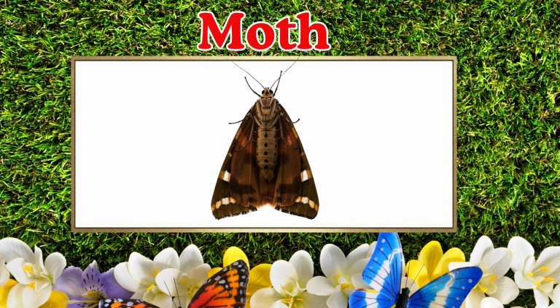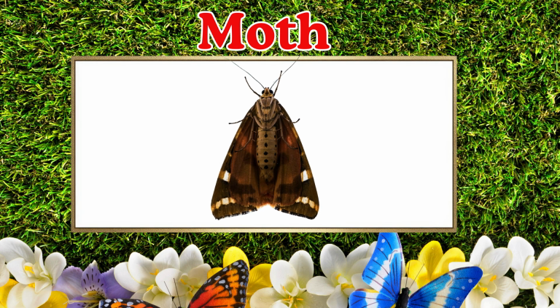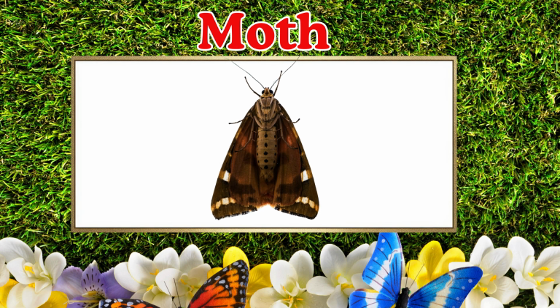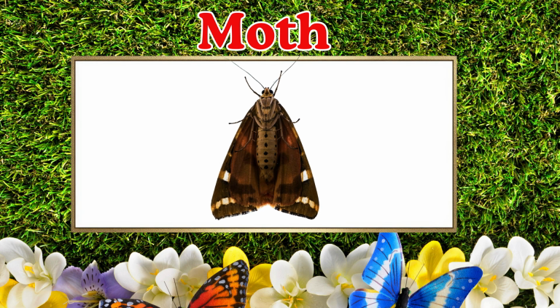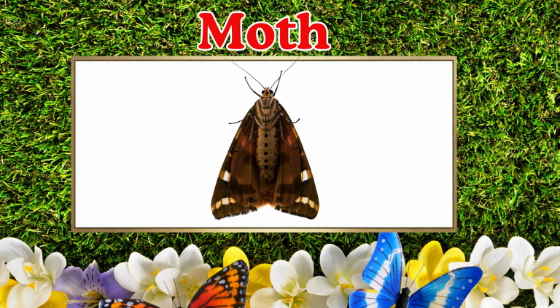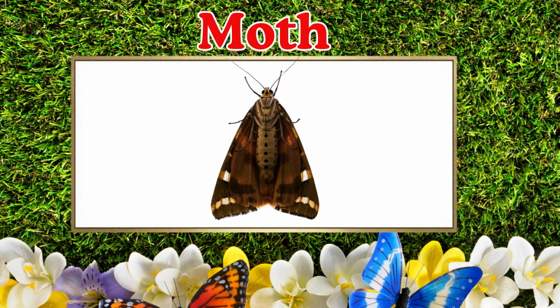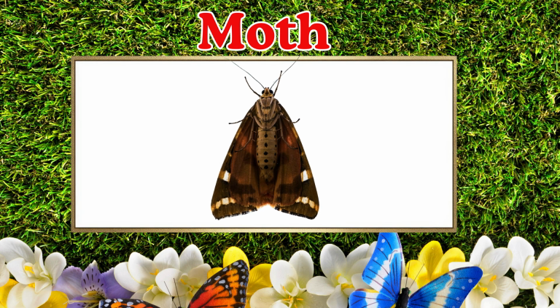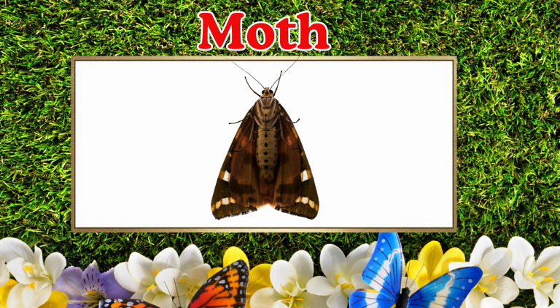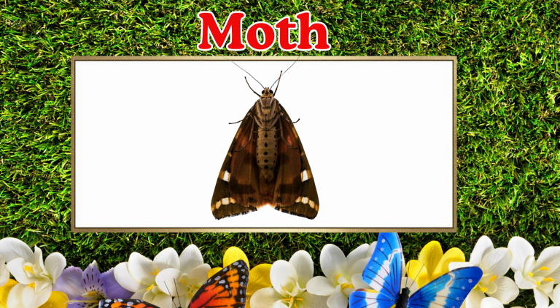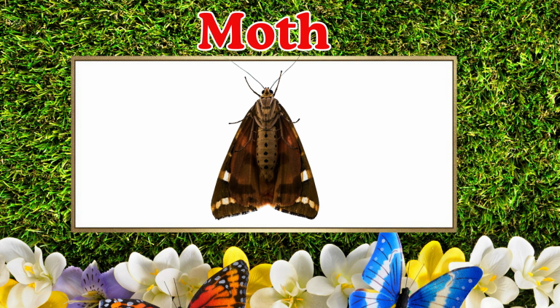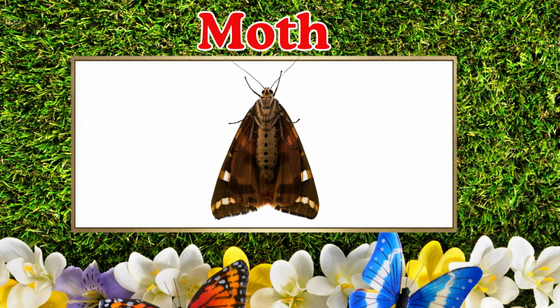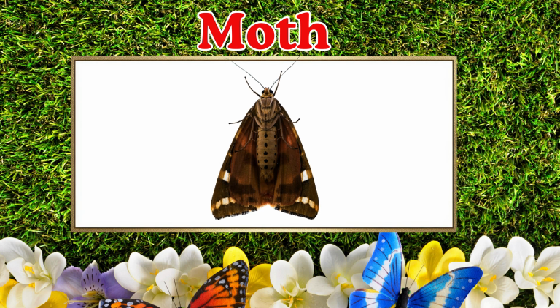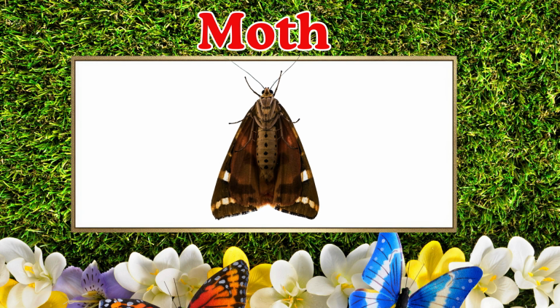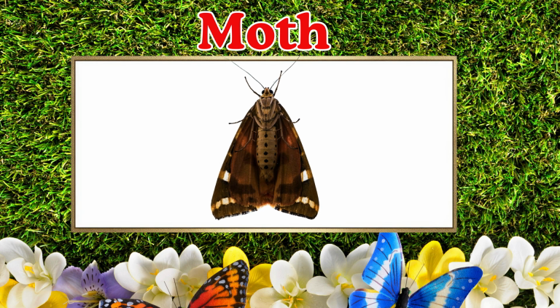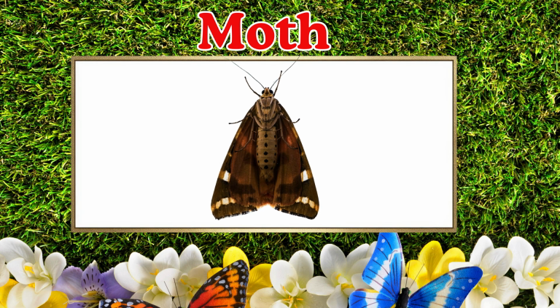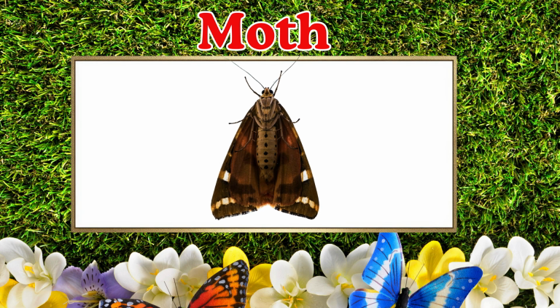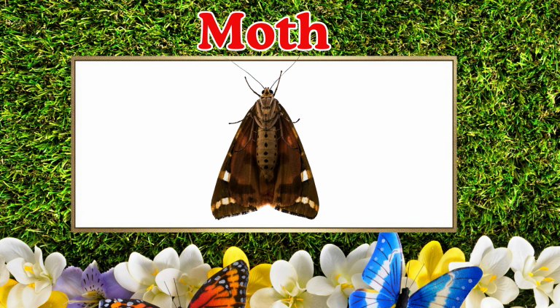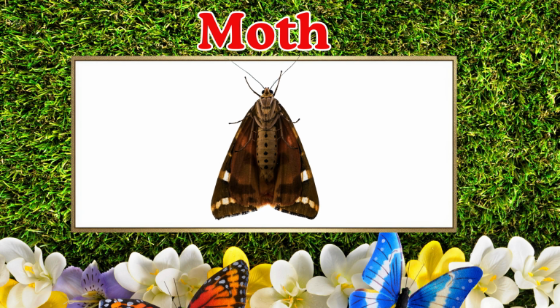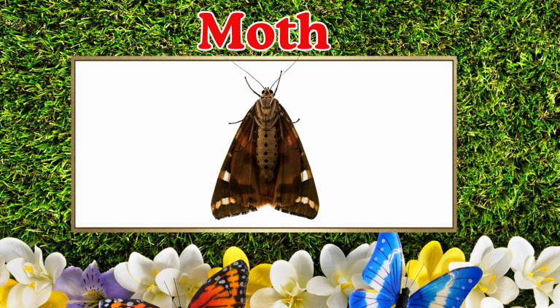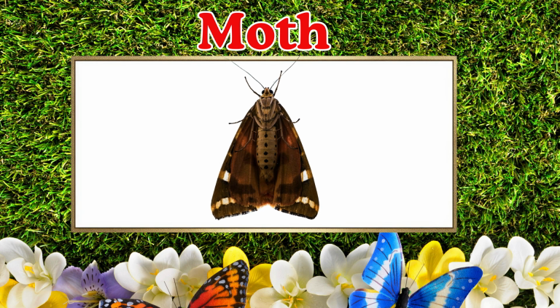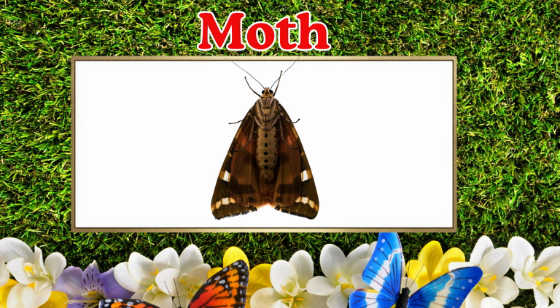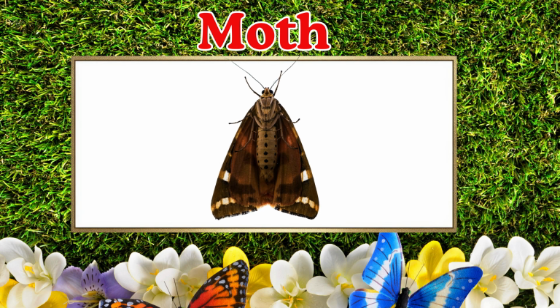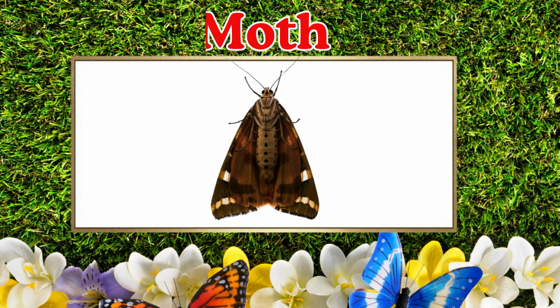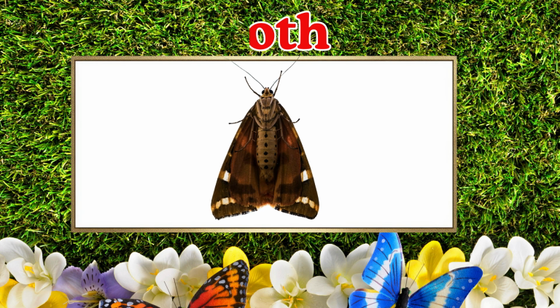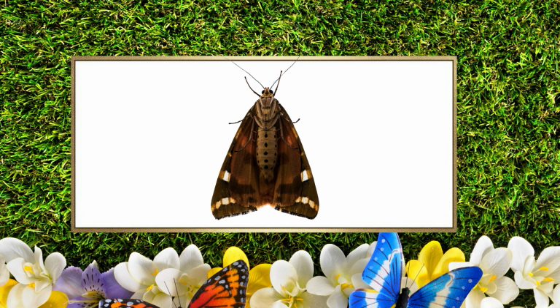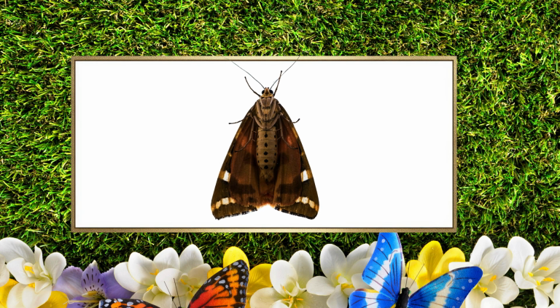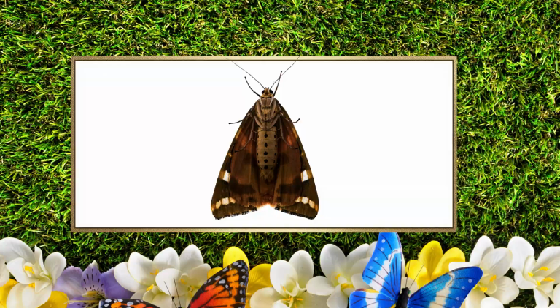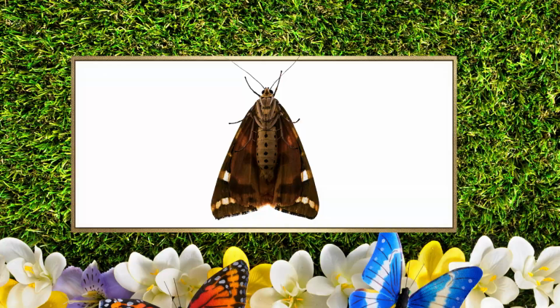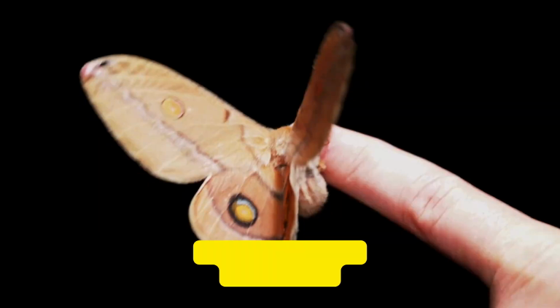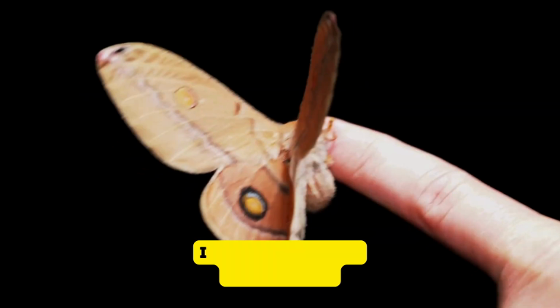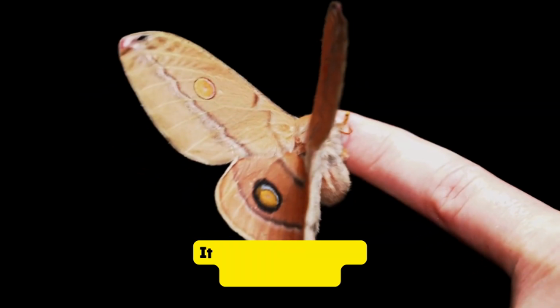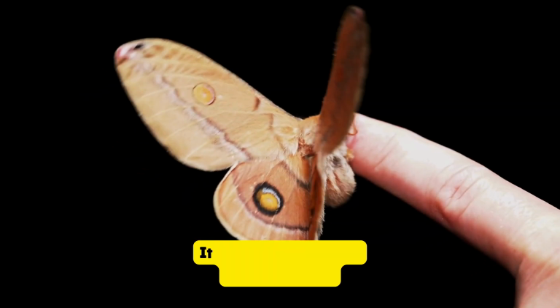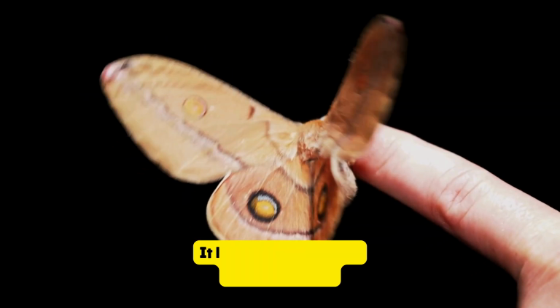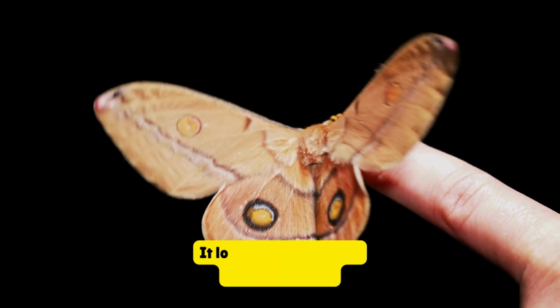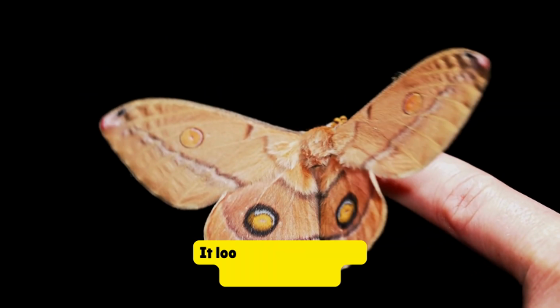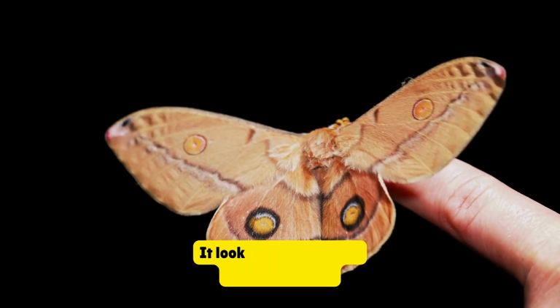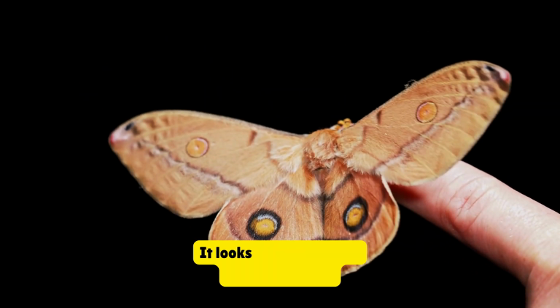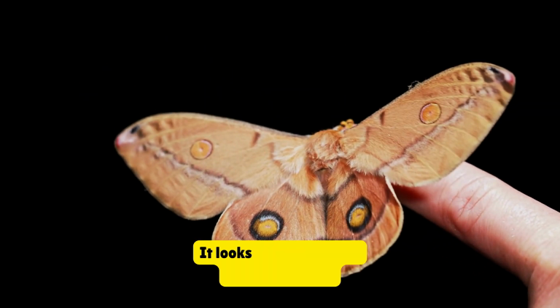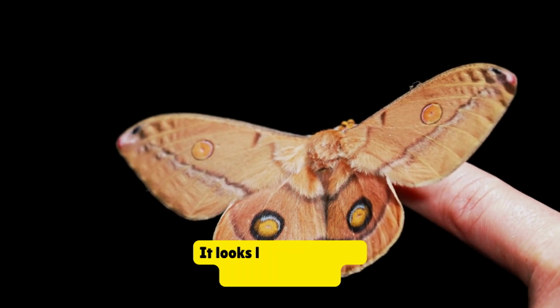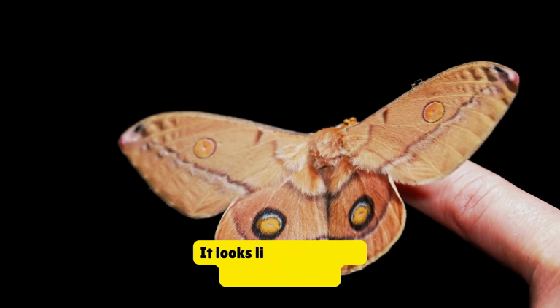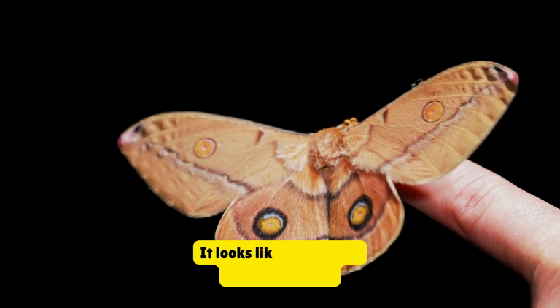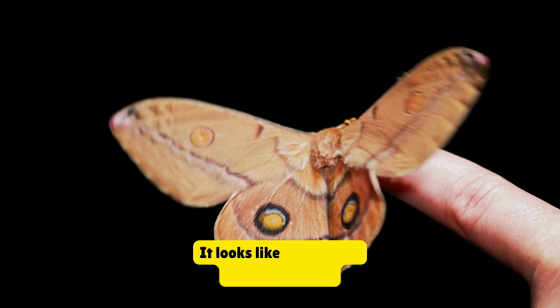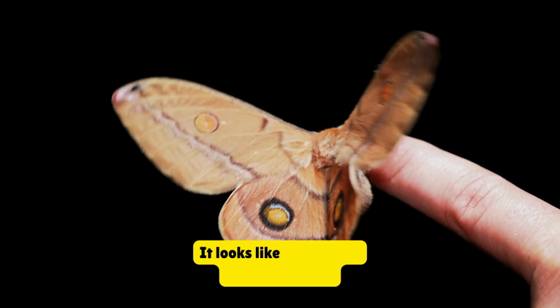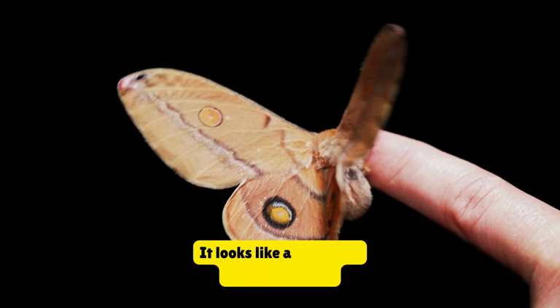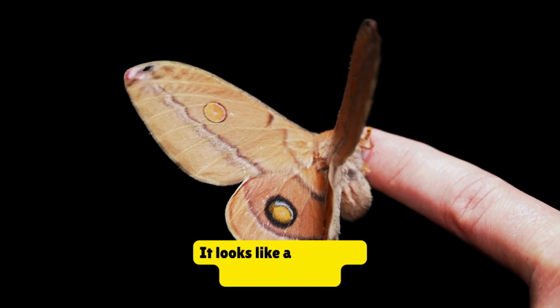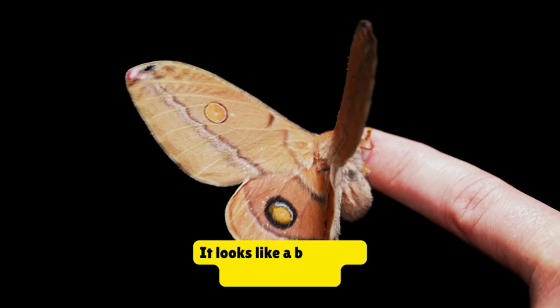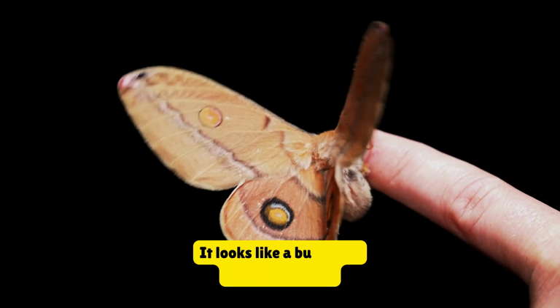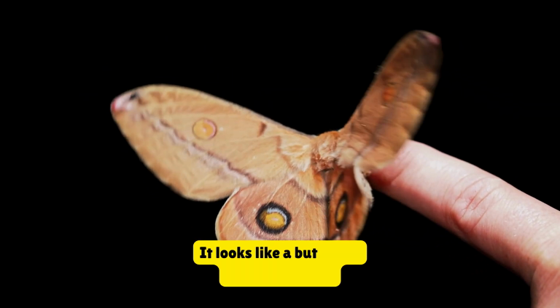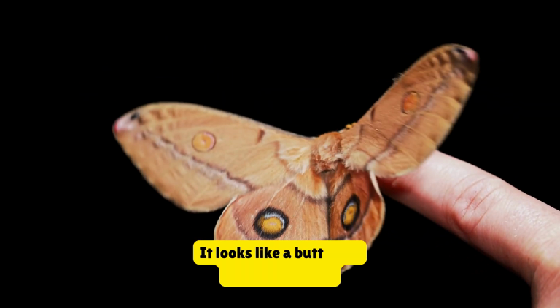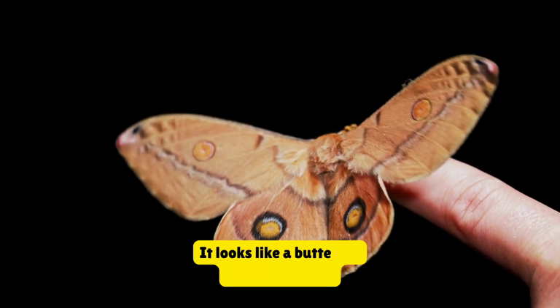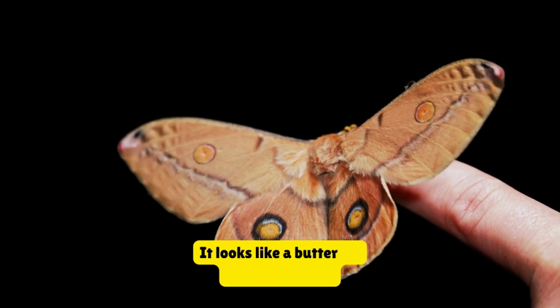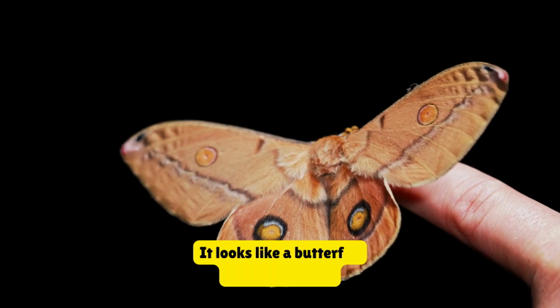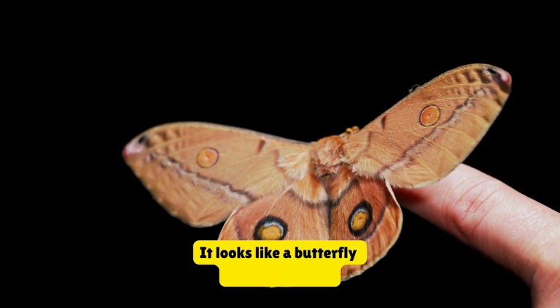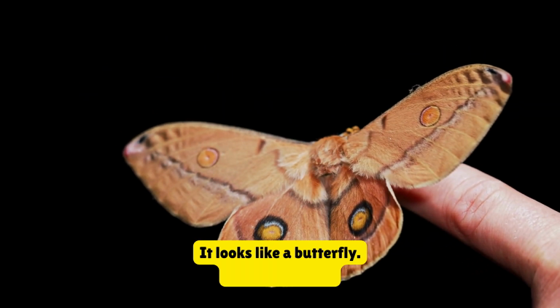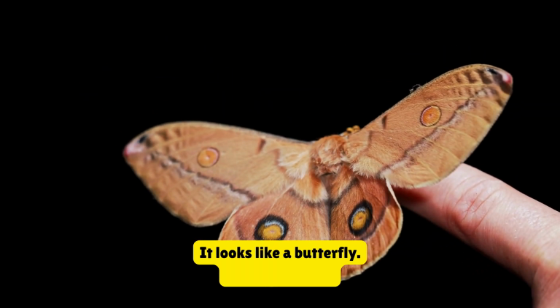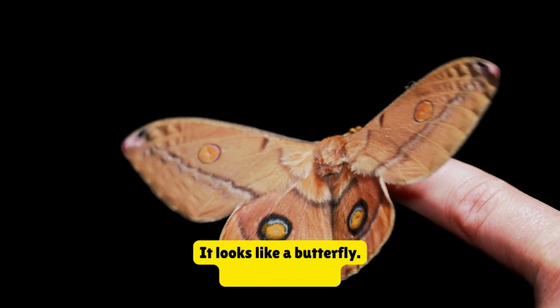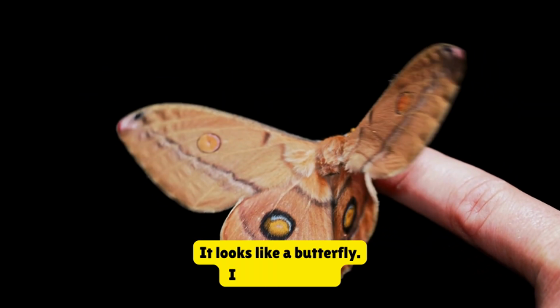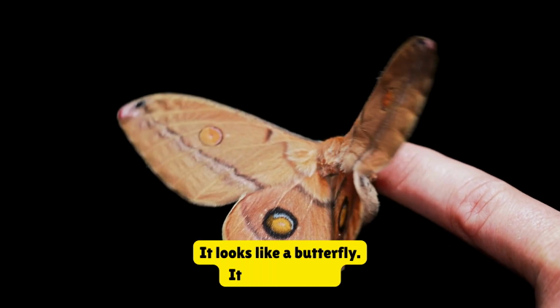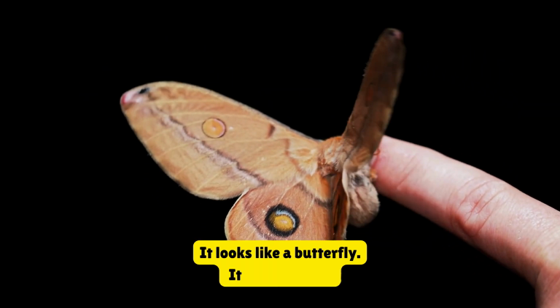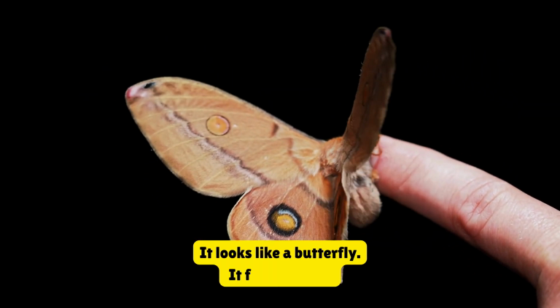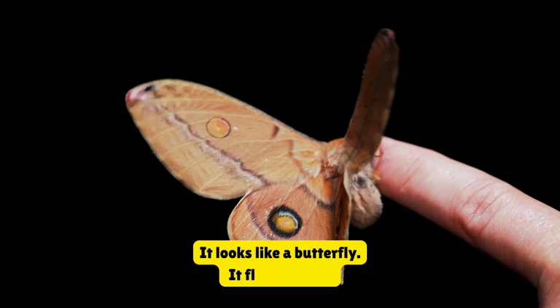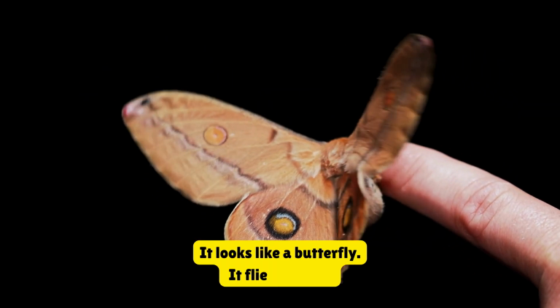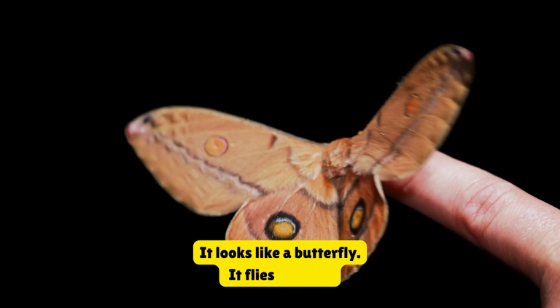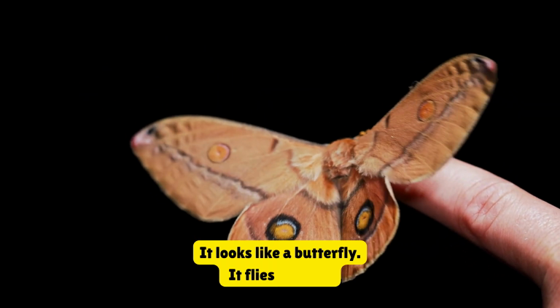Moth. This is a moth. It looks like a butterfly. It flies at night.